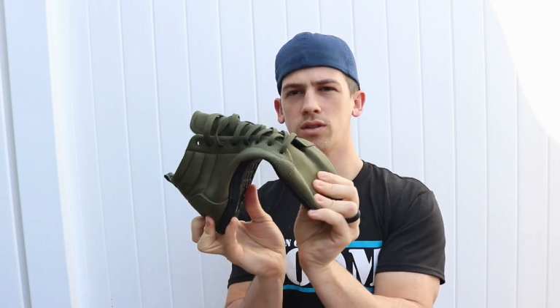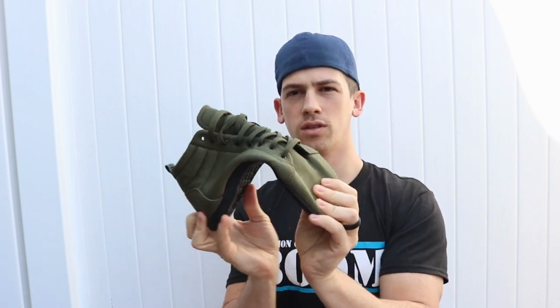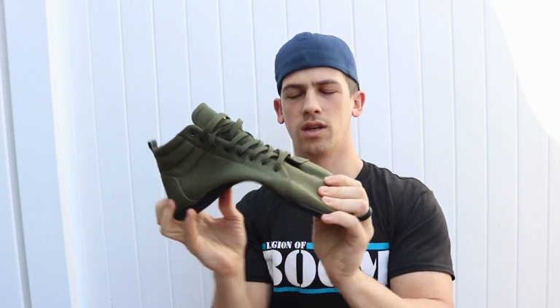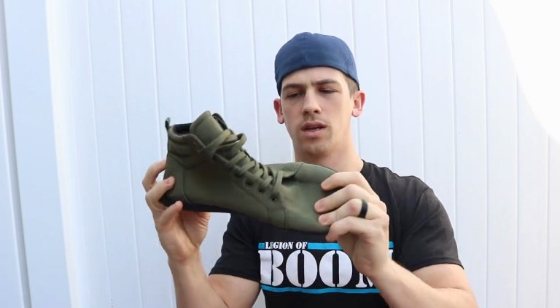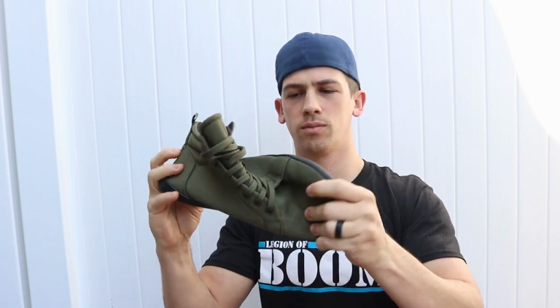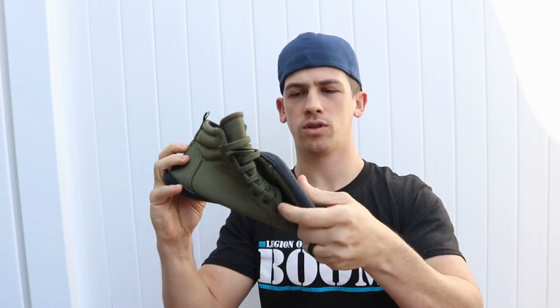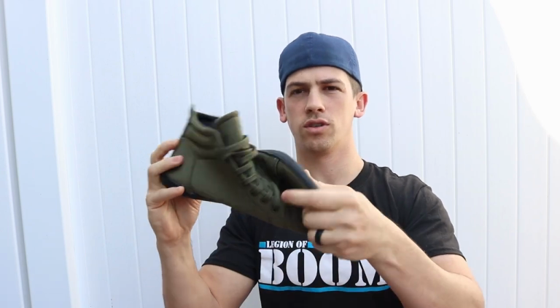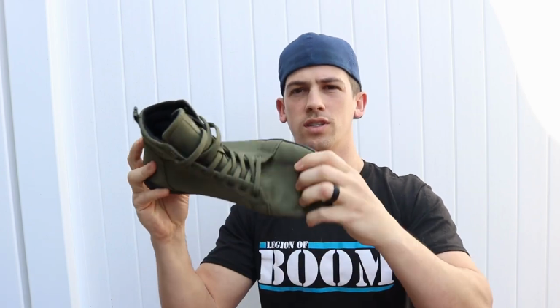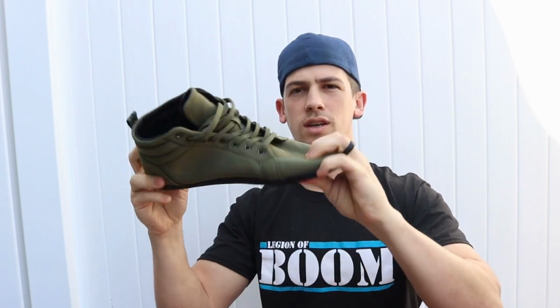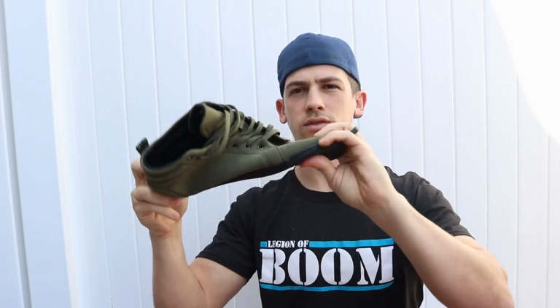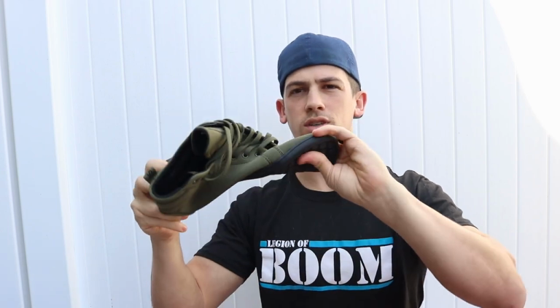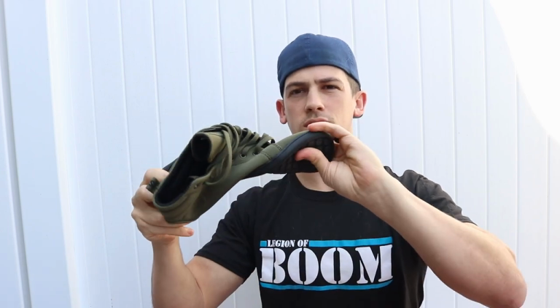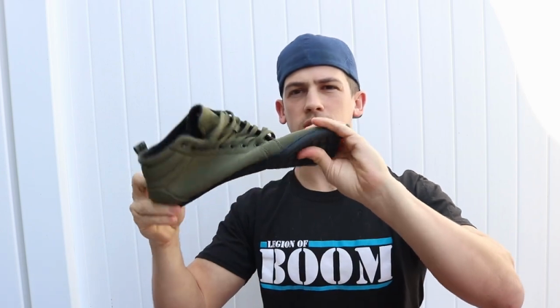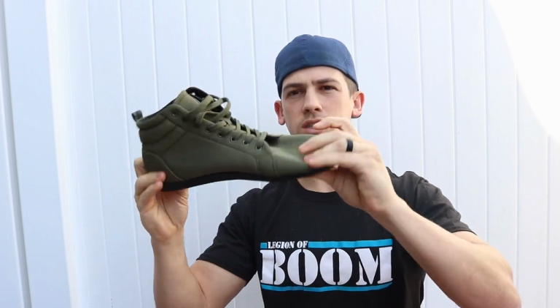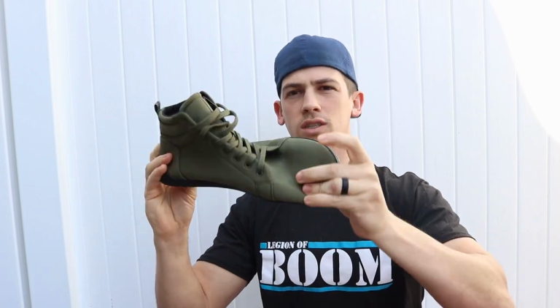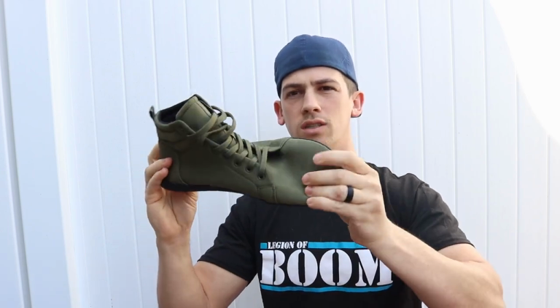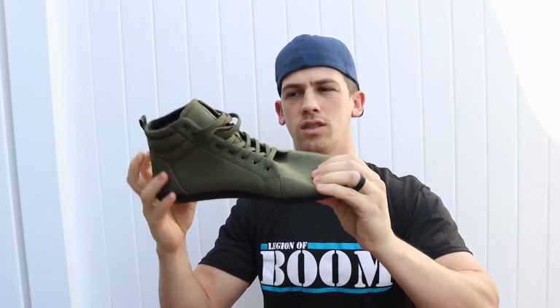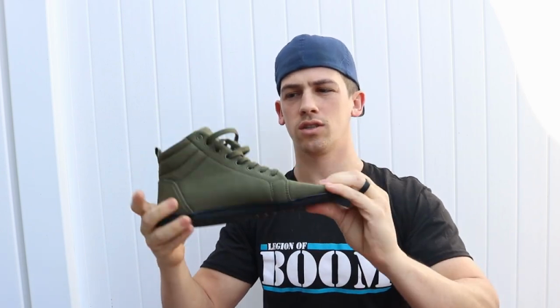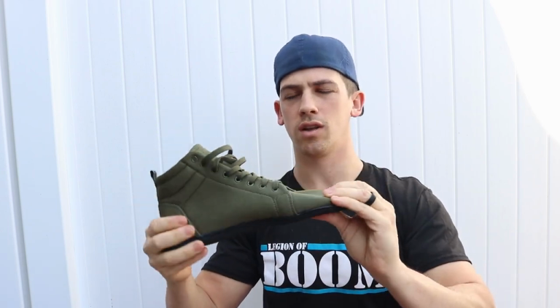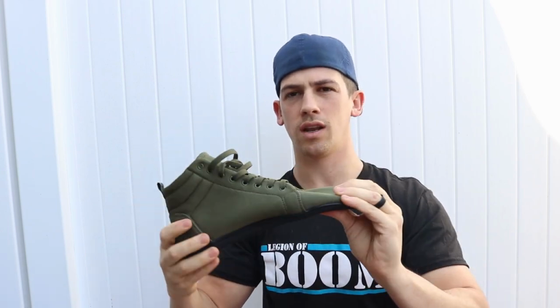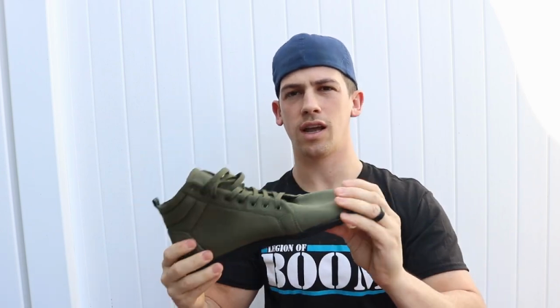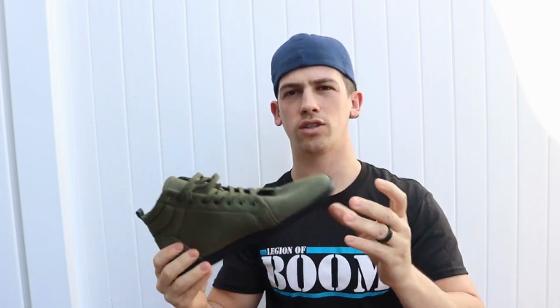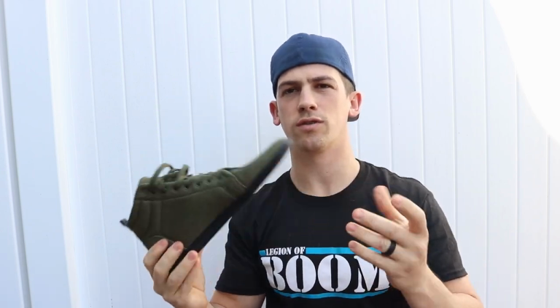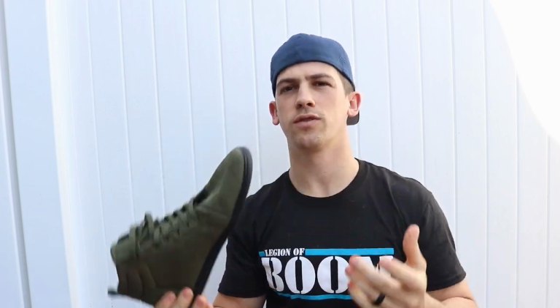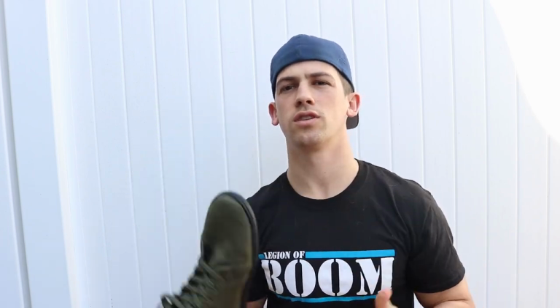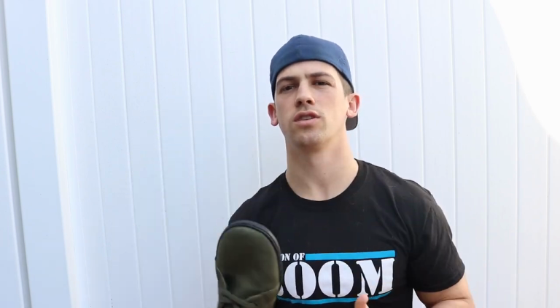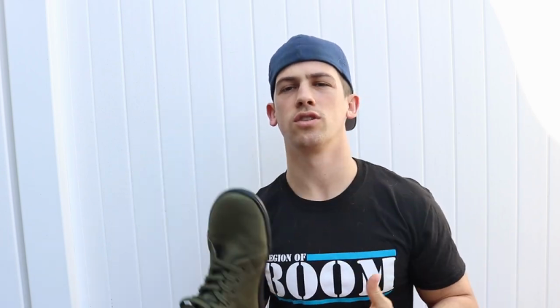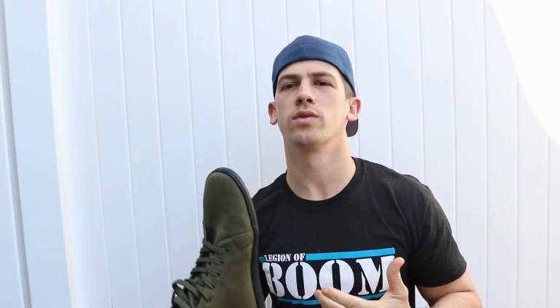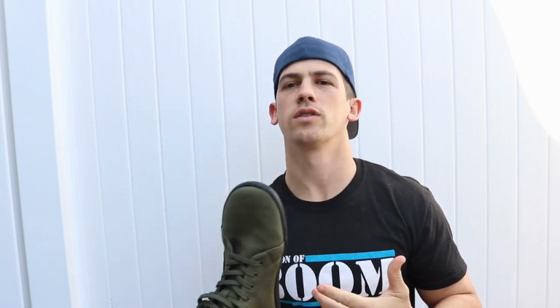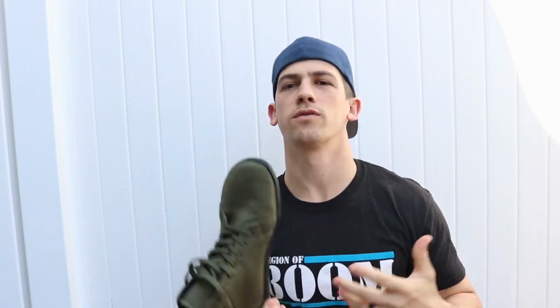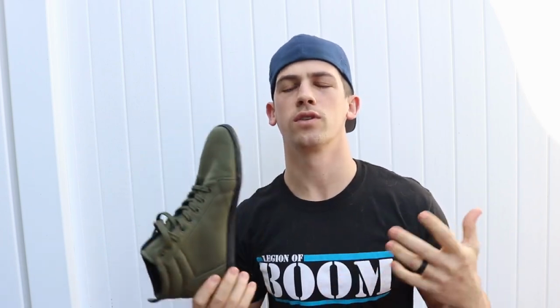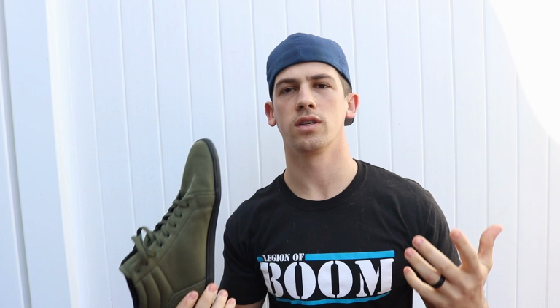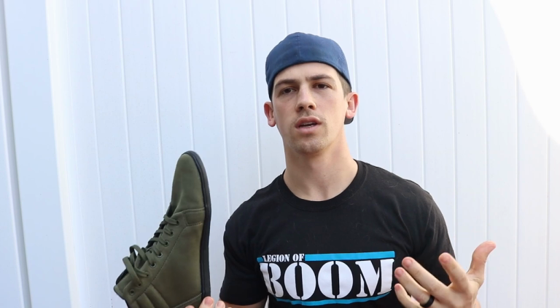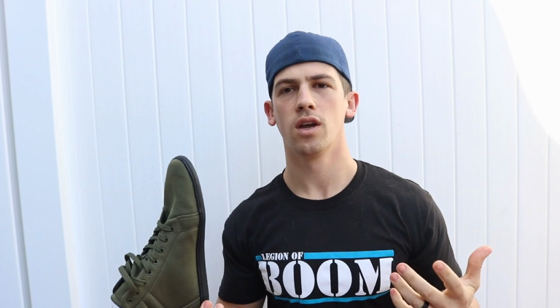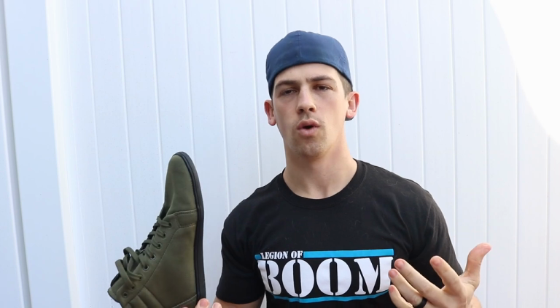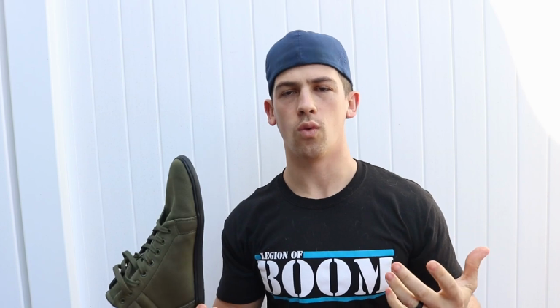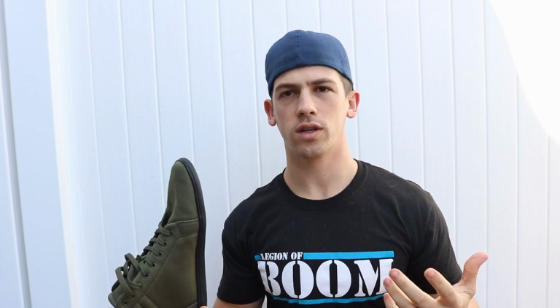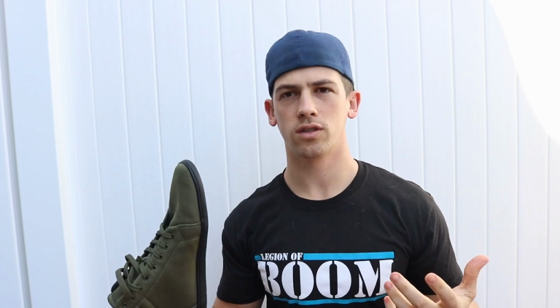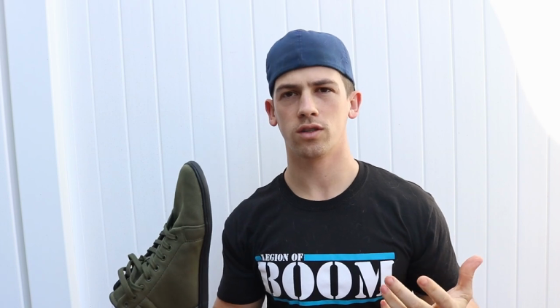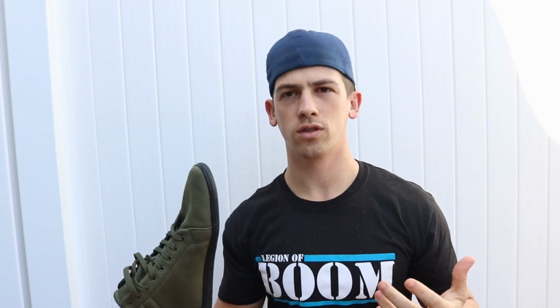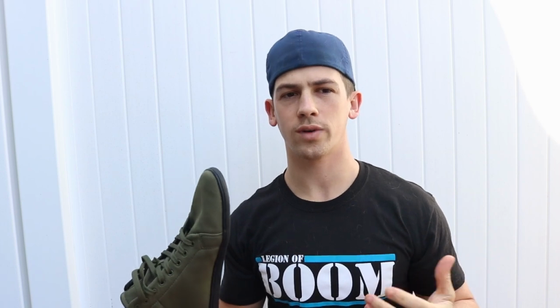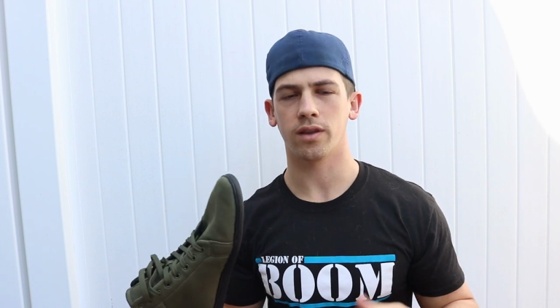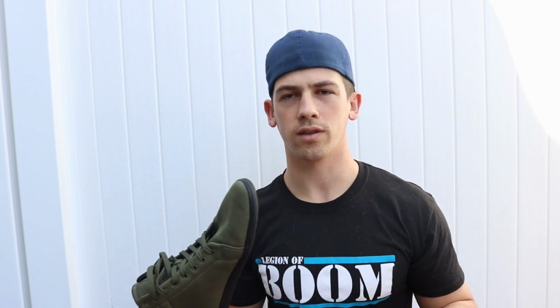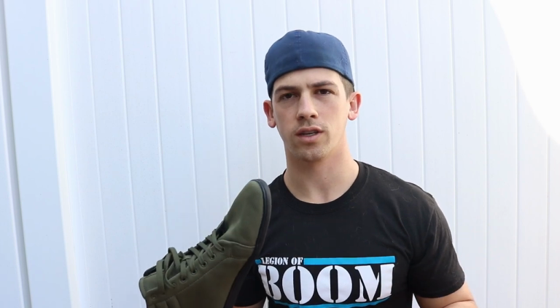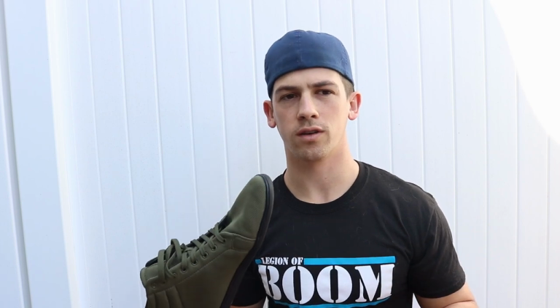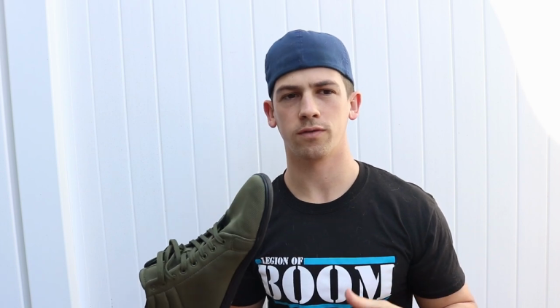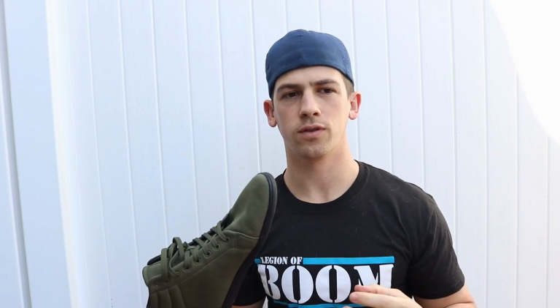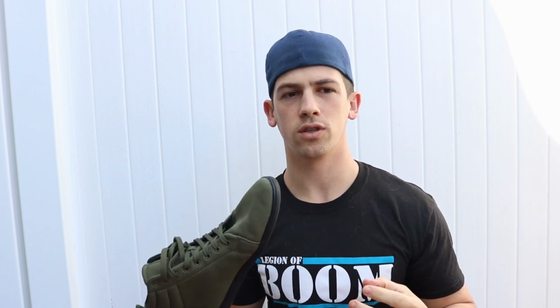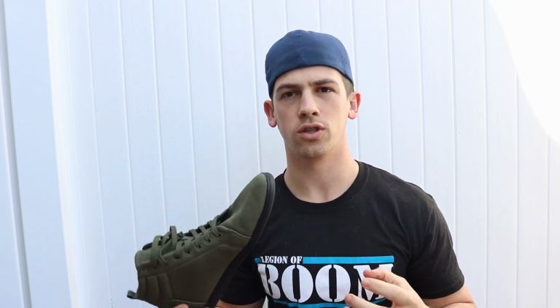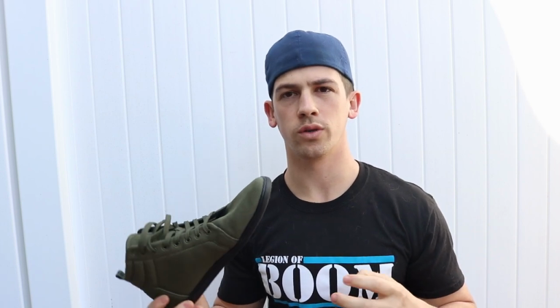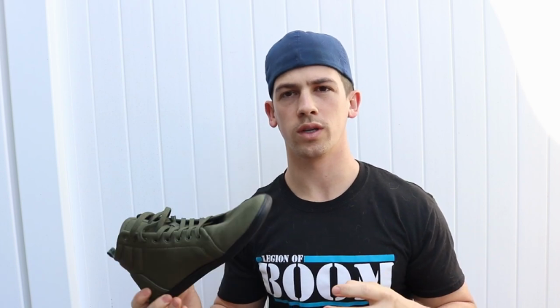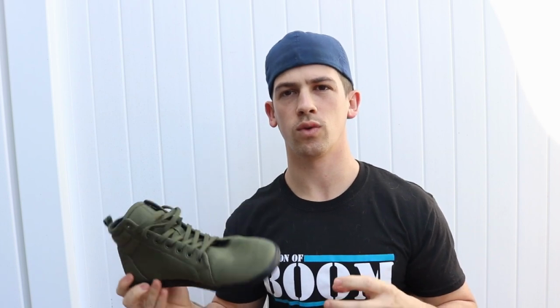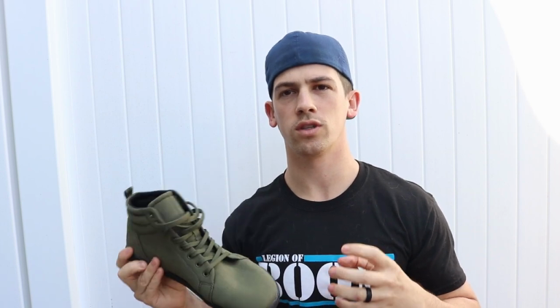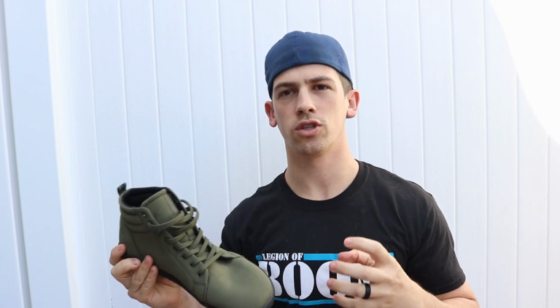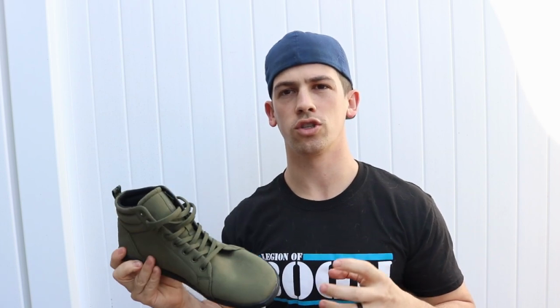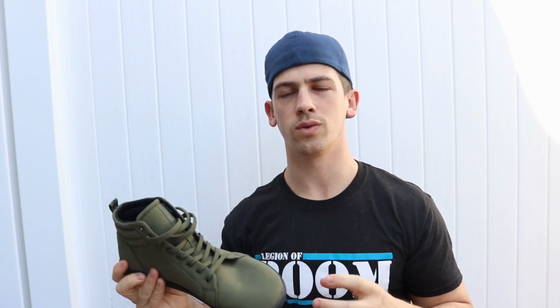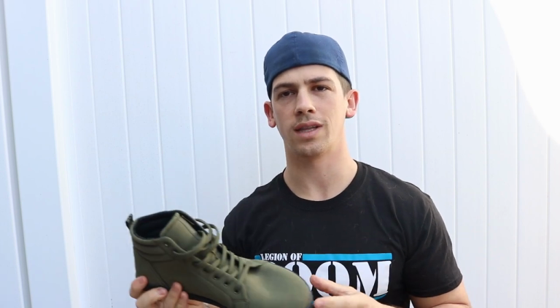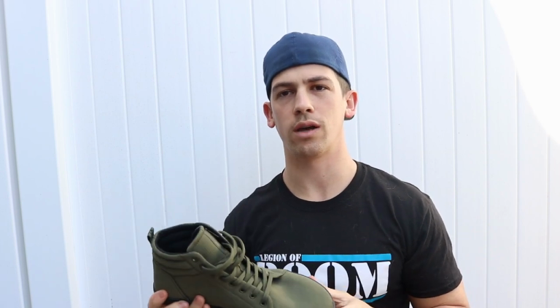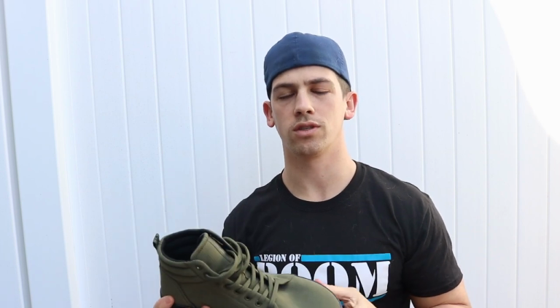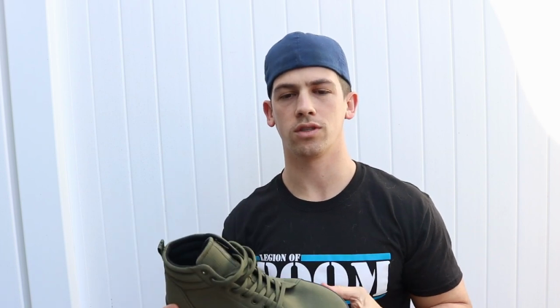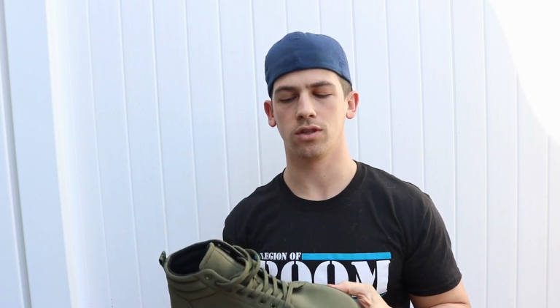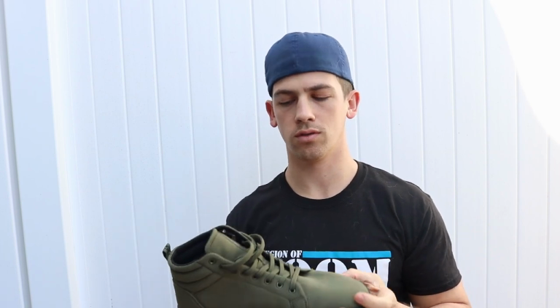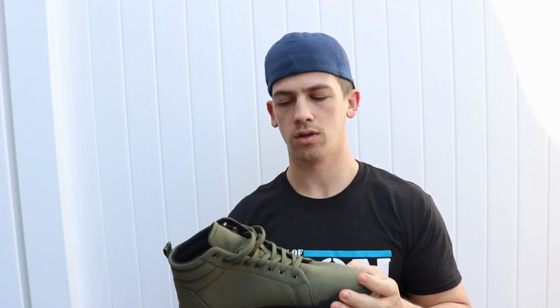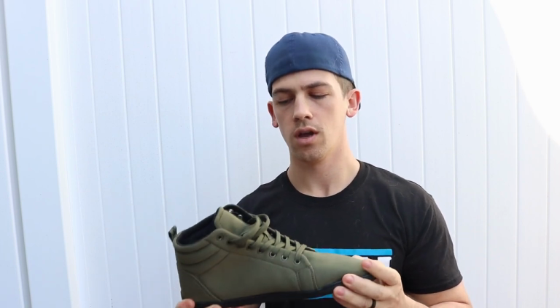It balls up, turns in every direction — so it allows your foot to do what your foot wants to do, rather than your foot doing what the shoe allows it to do.